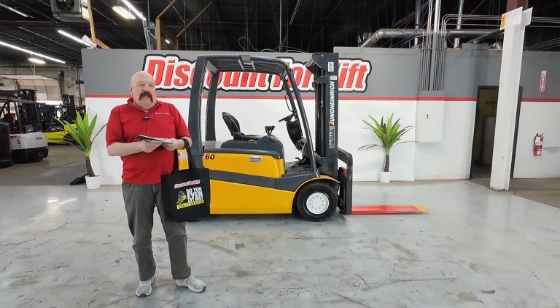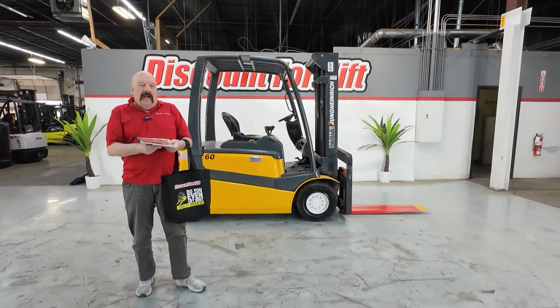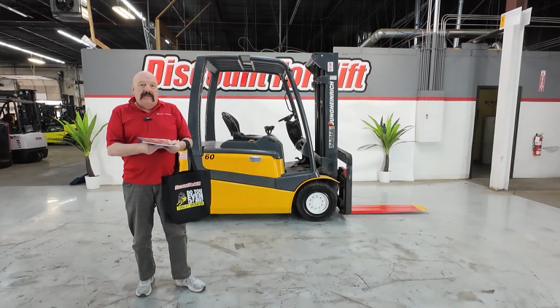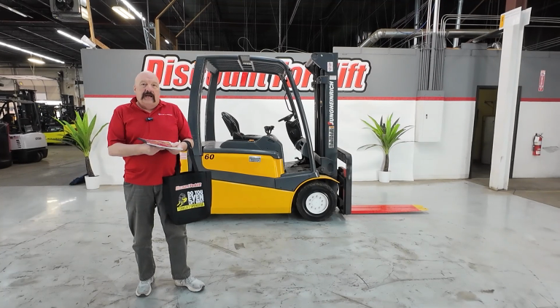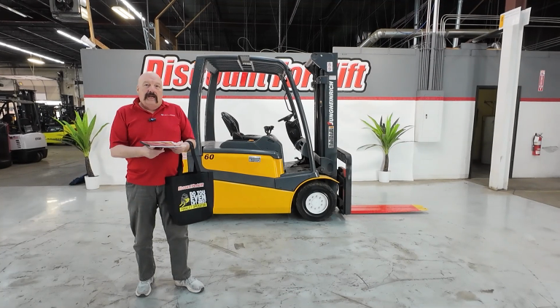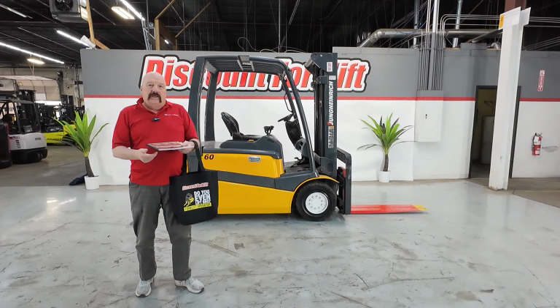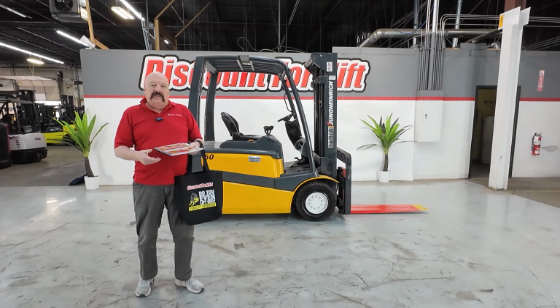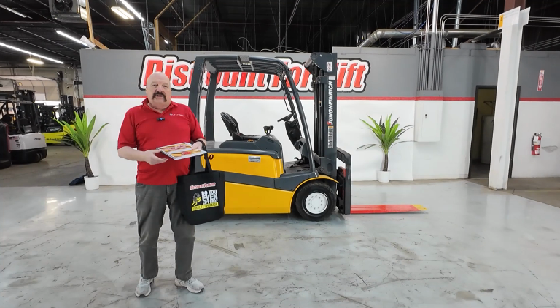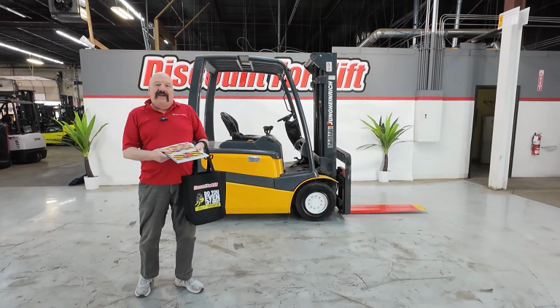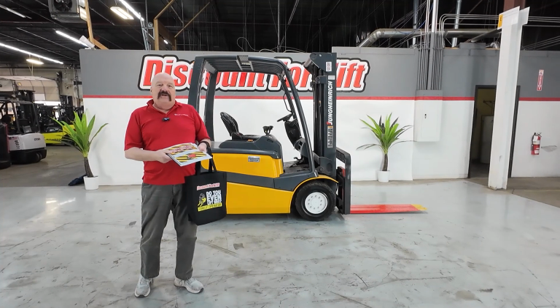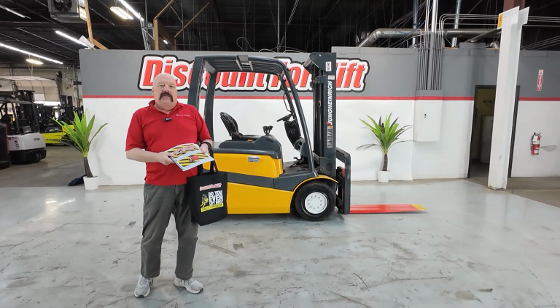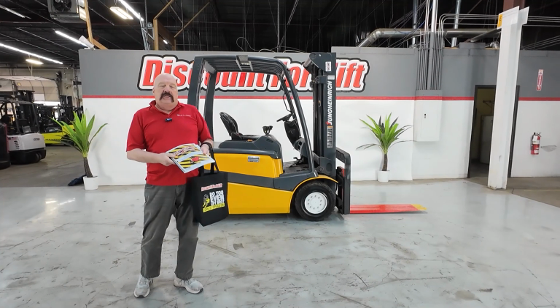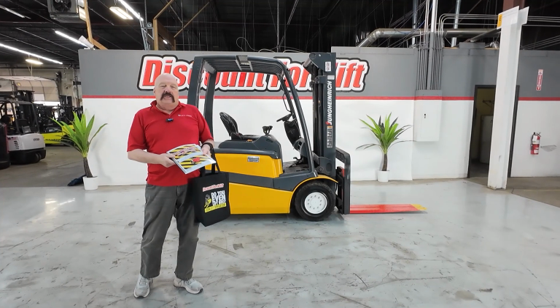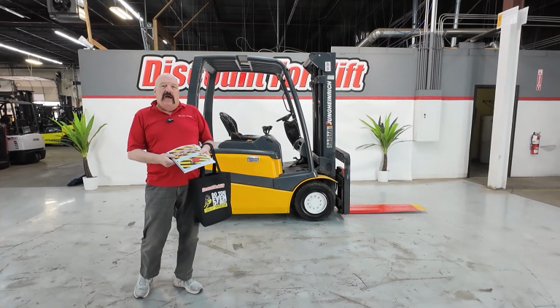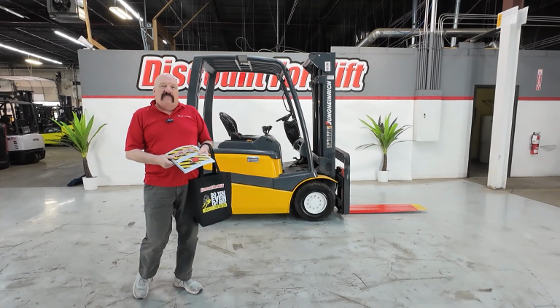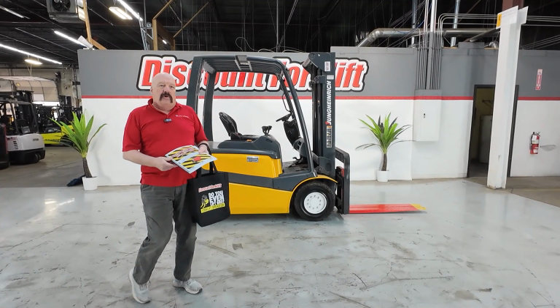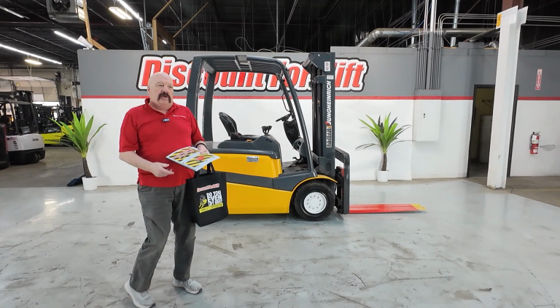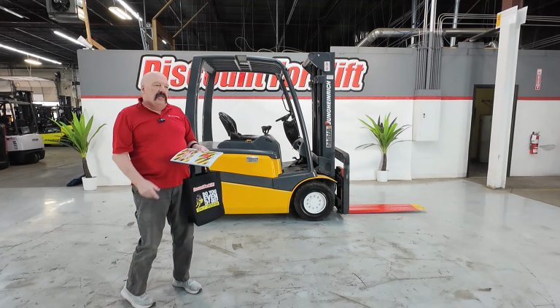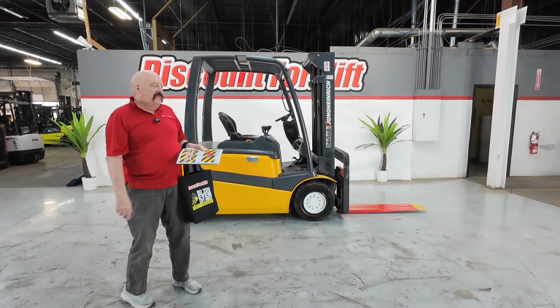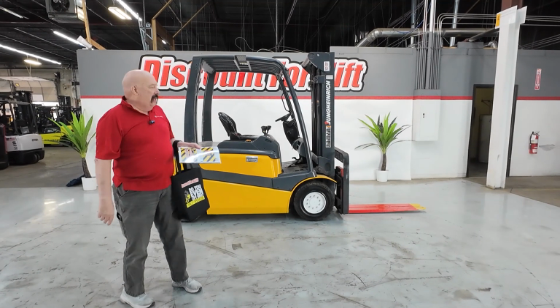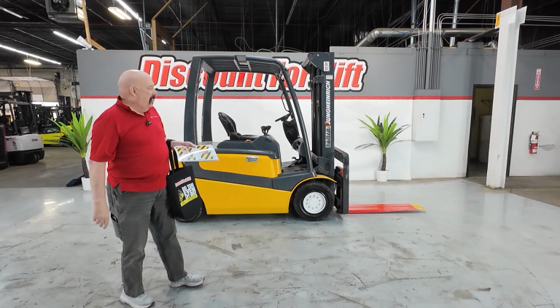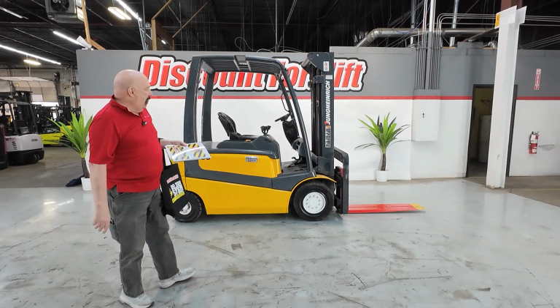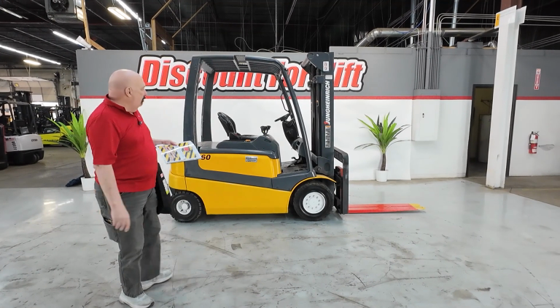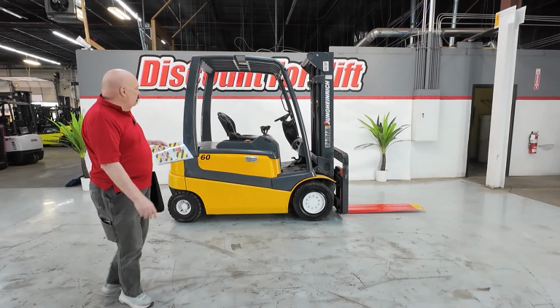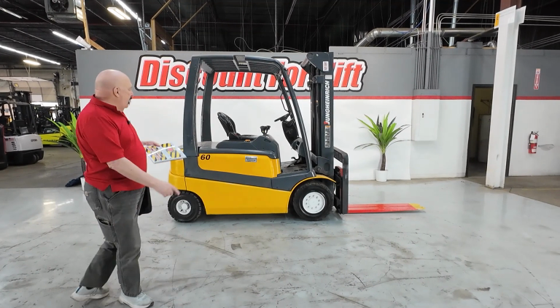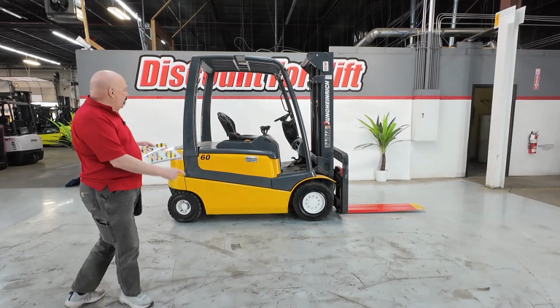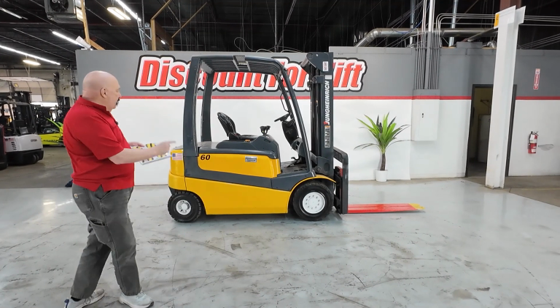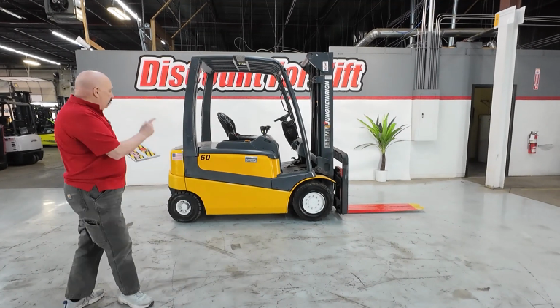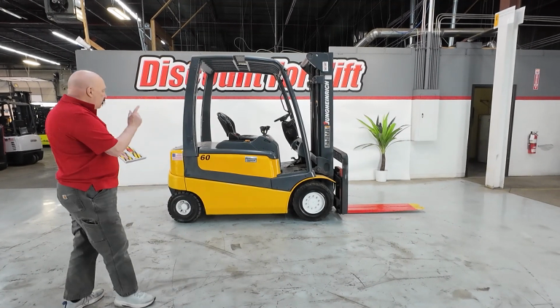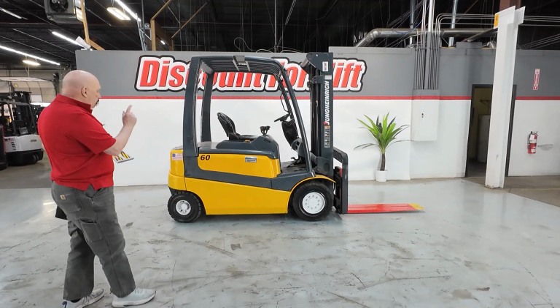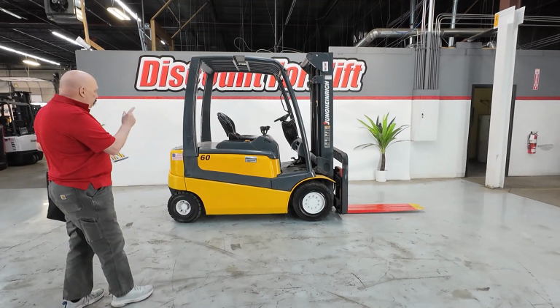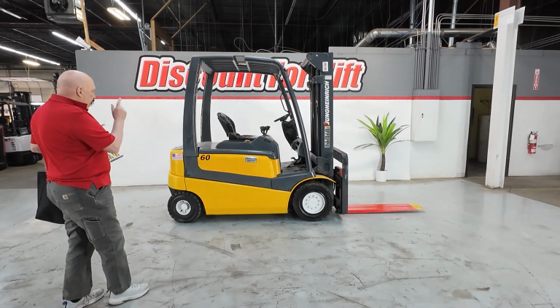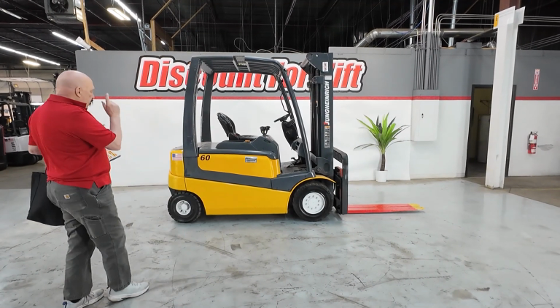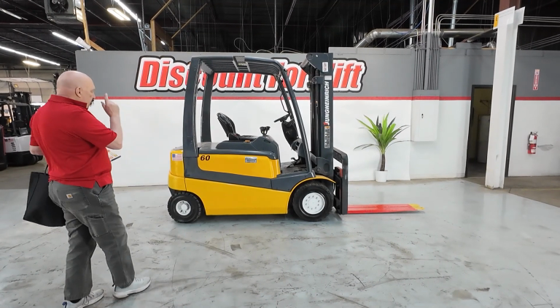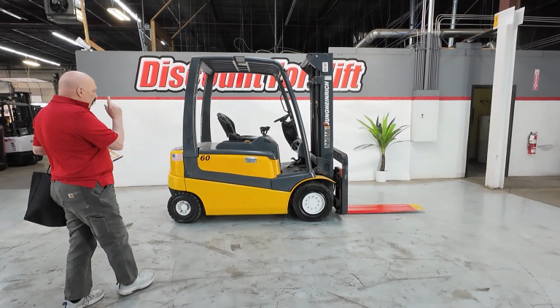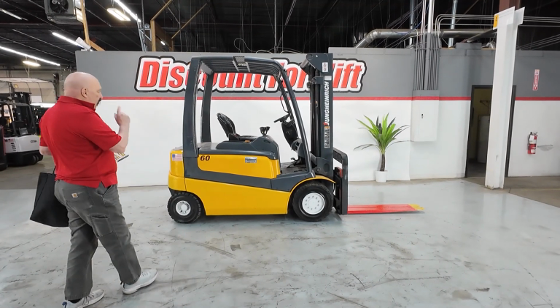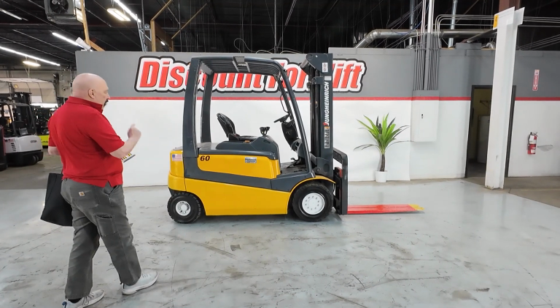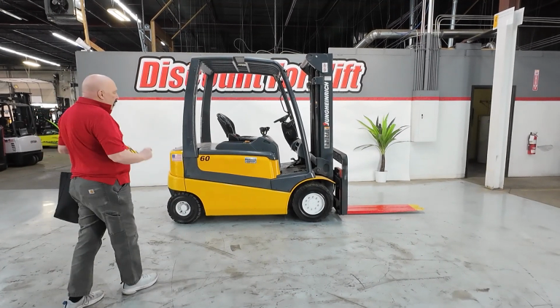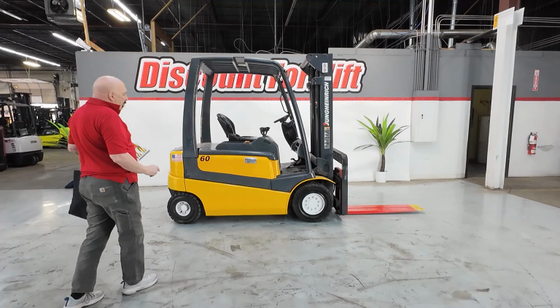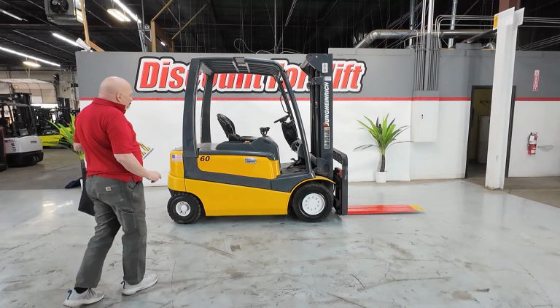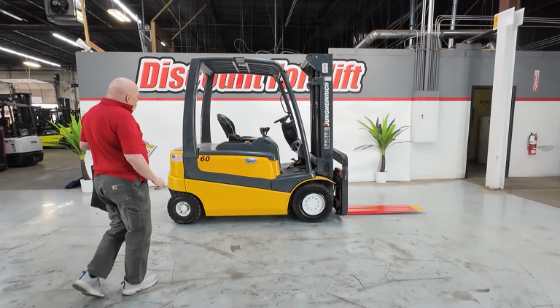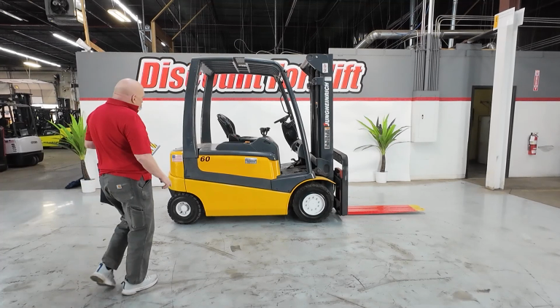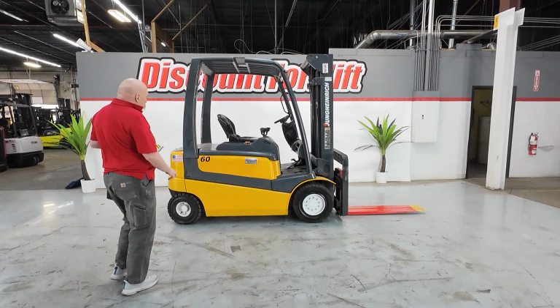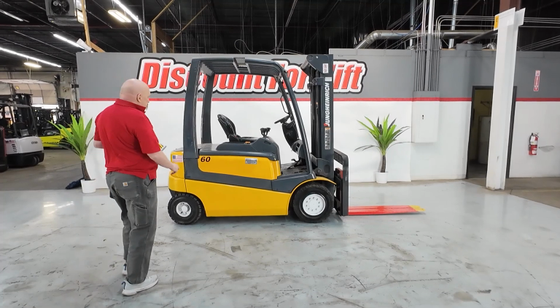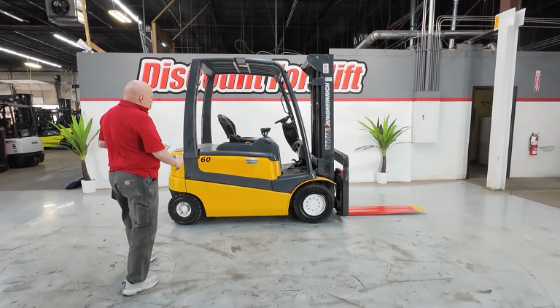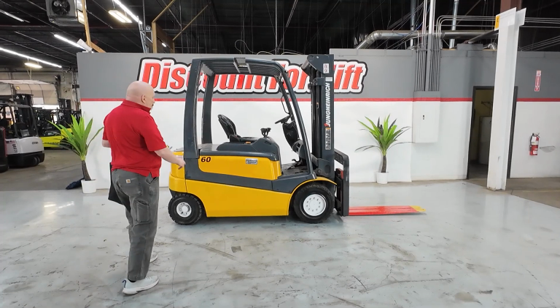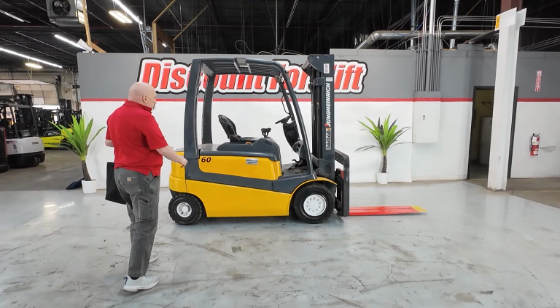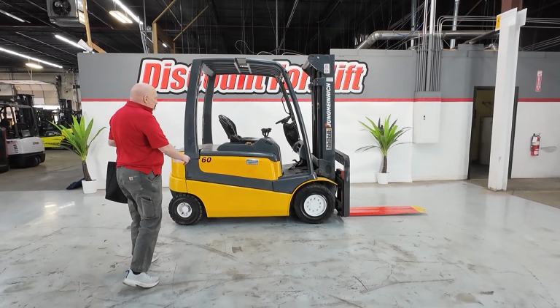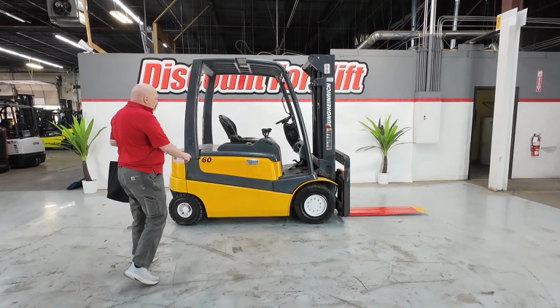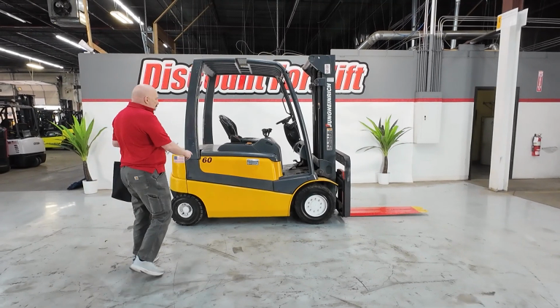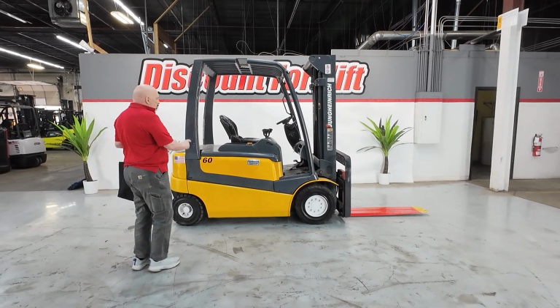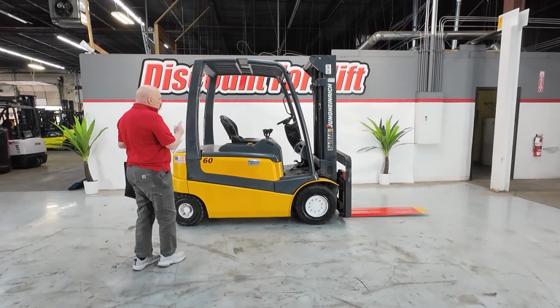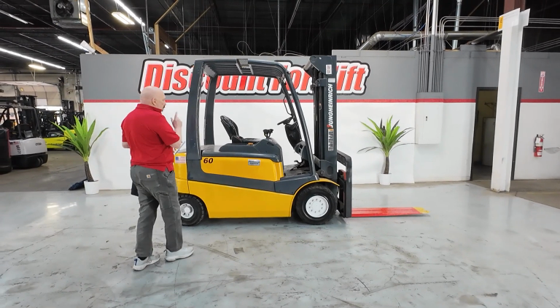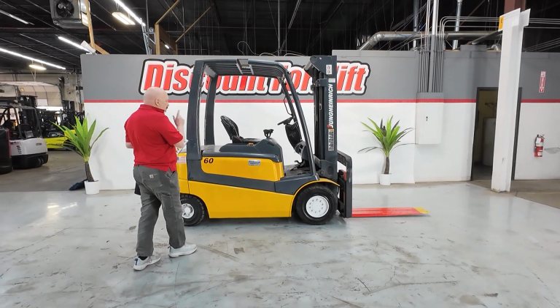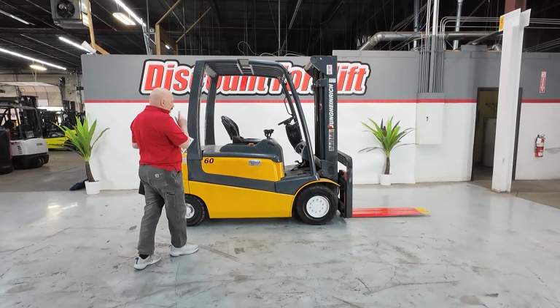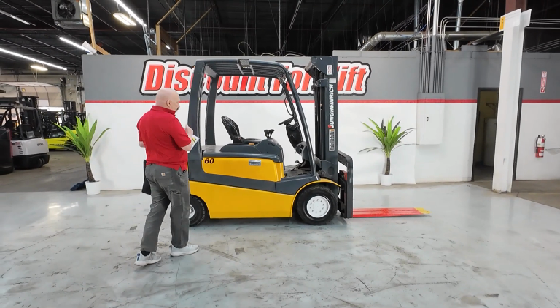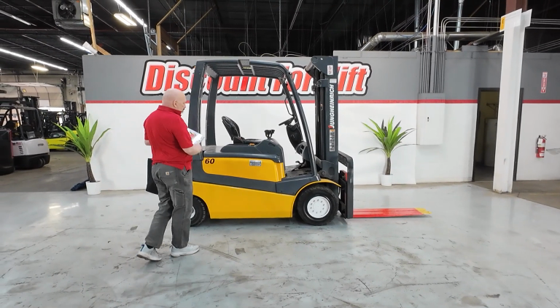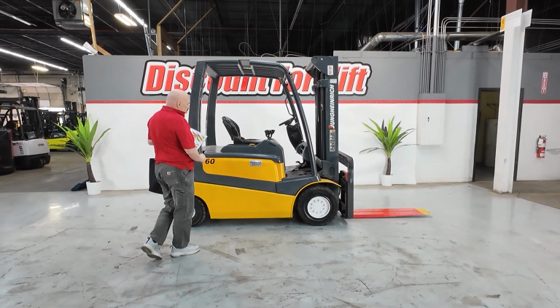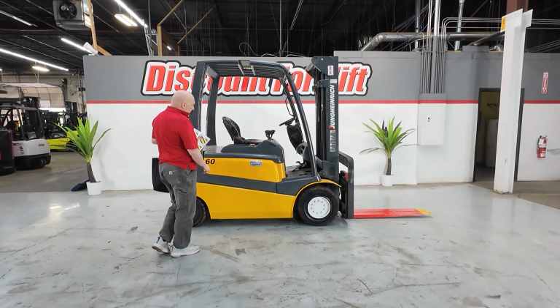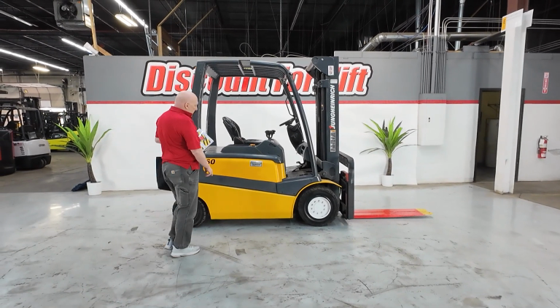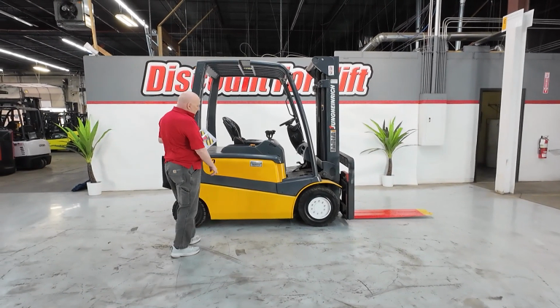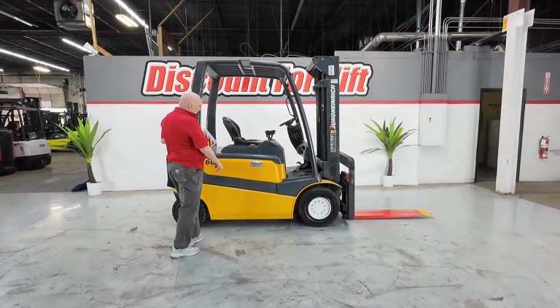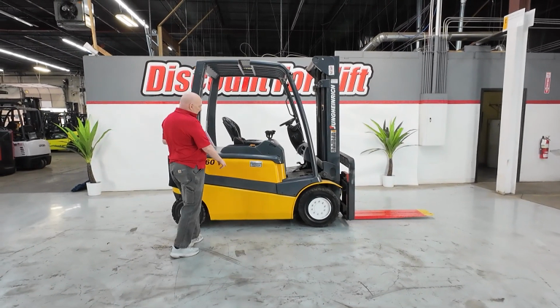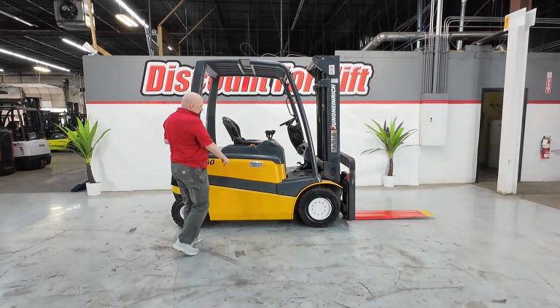Hi Tyler, it's David at Discount Forklift. I am standing here with your beautiful 6,000 pound Jung Heinrich Forklift.